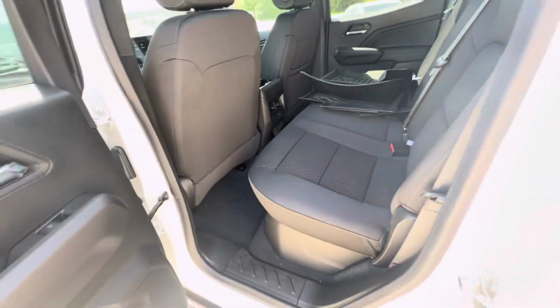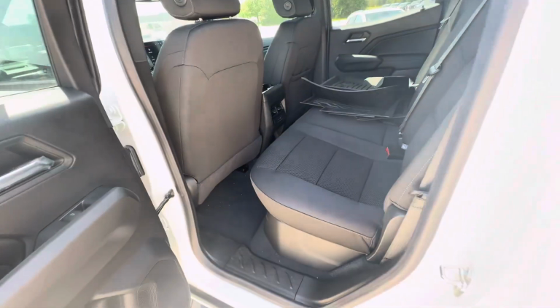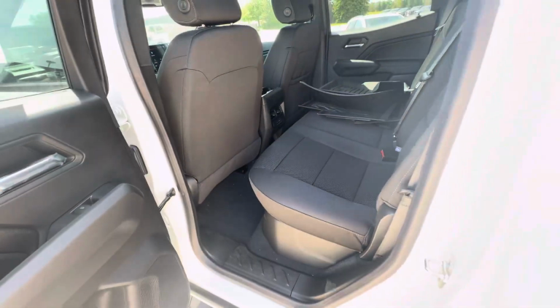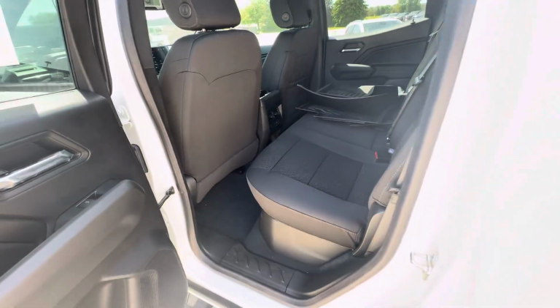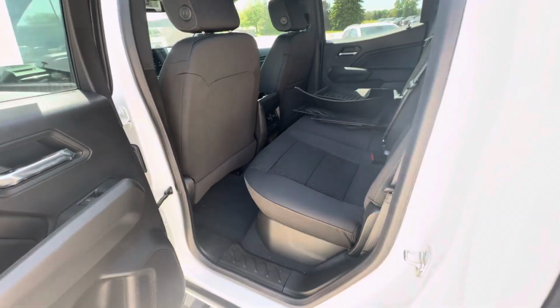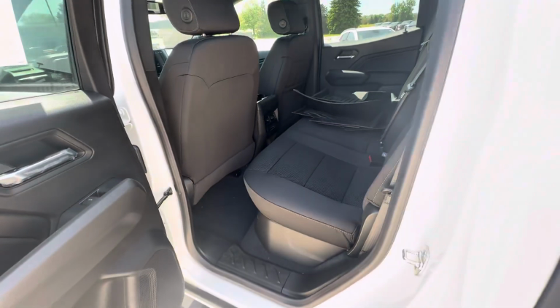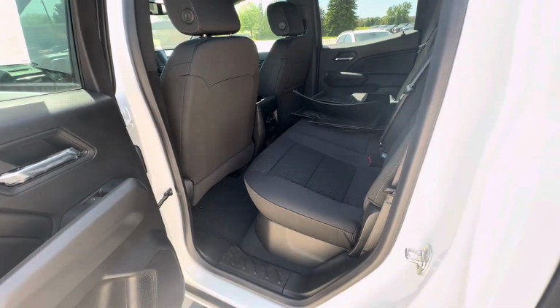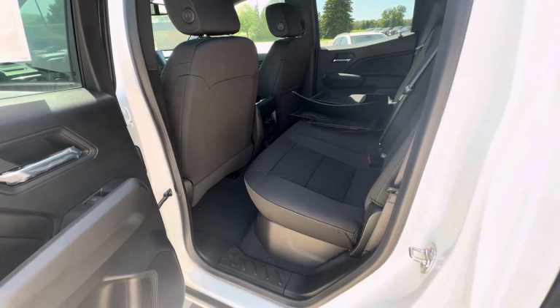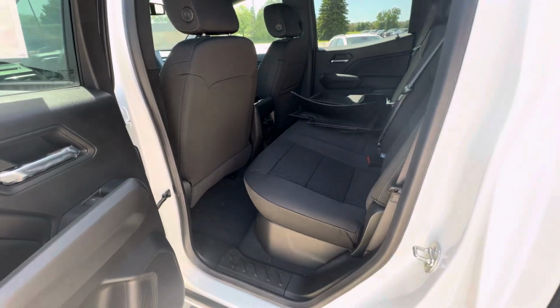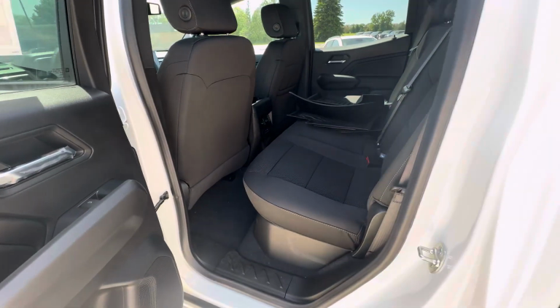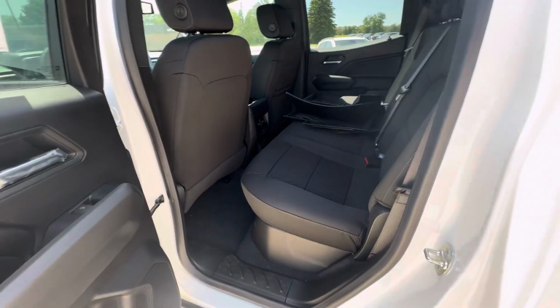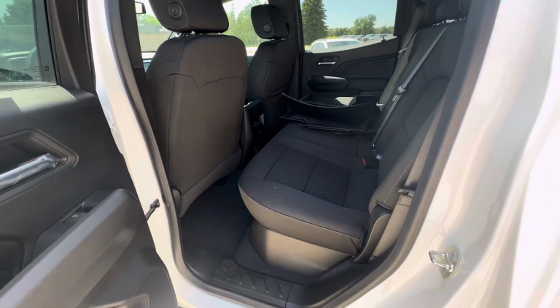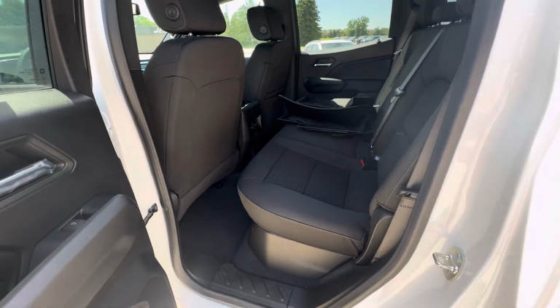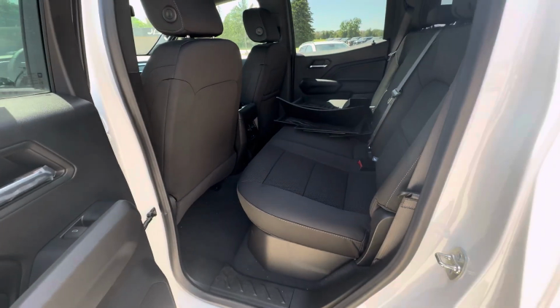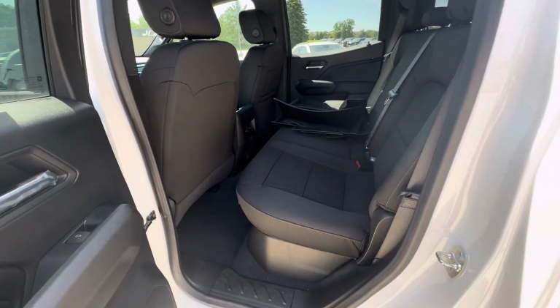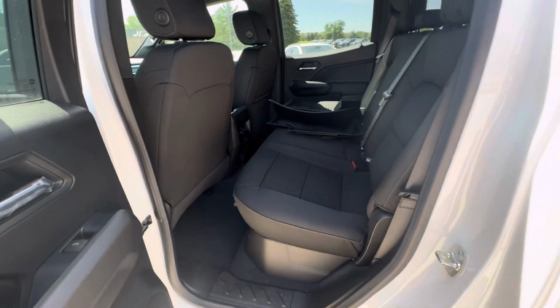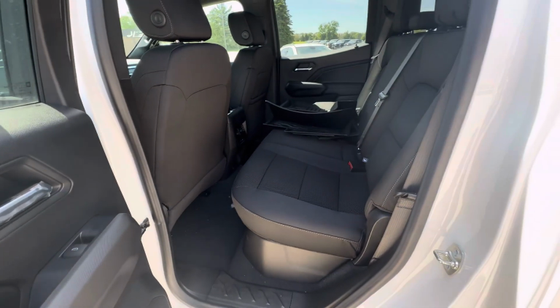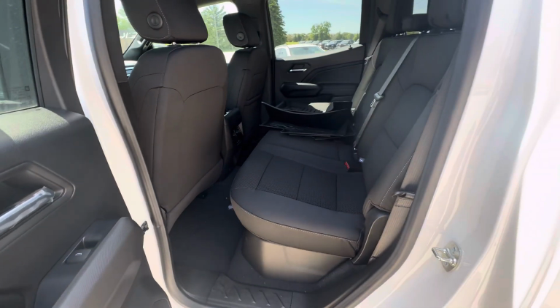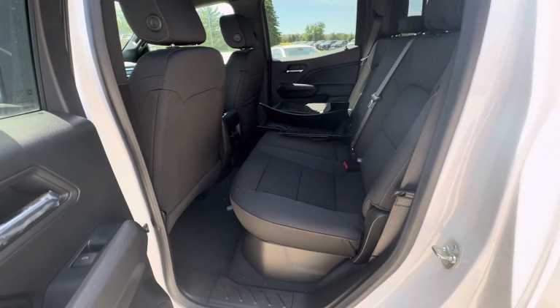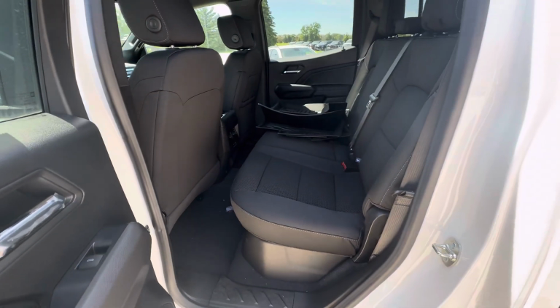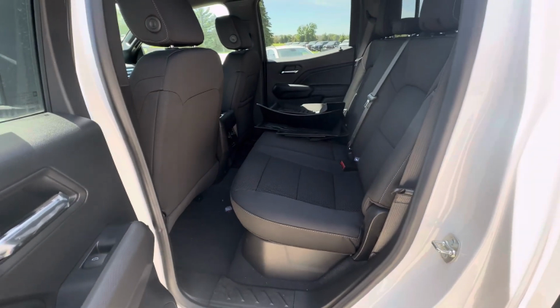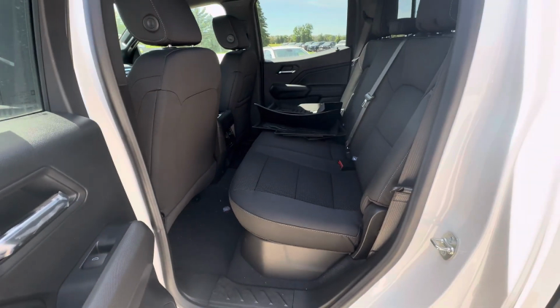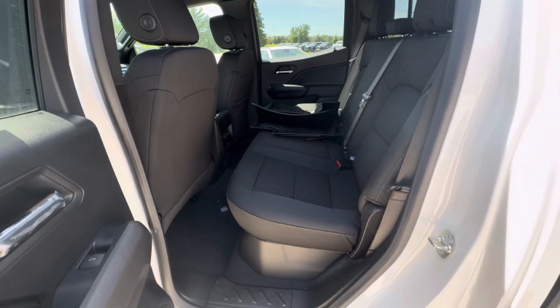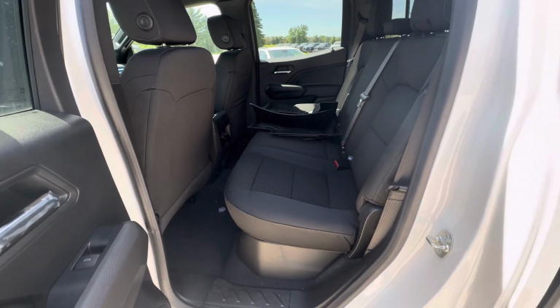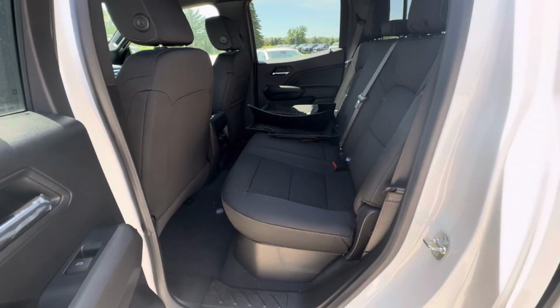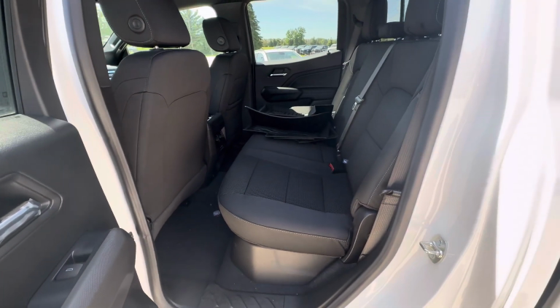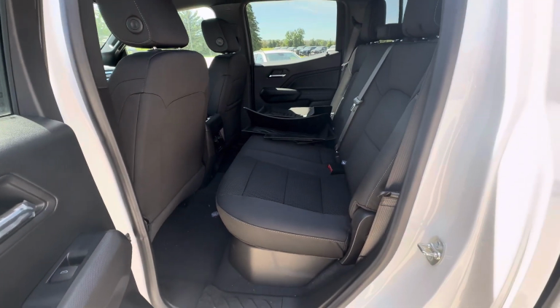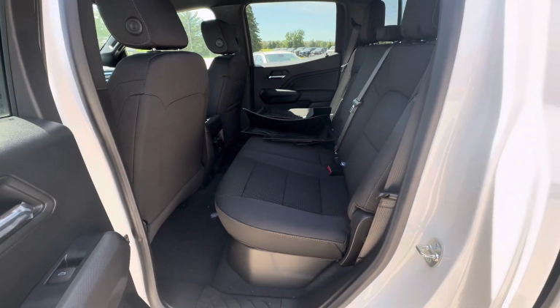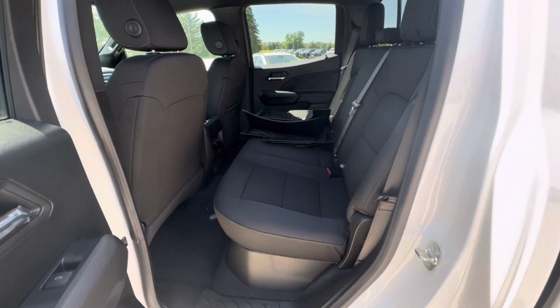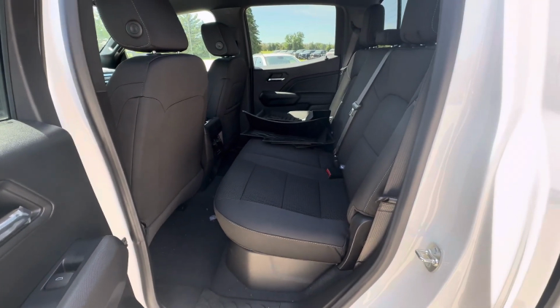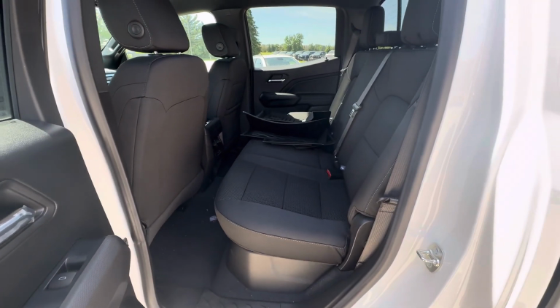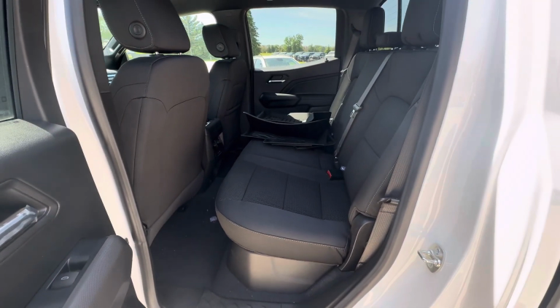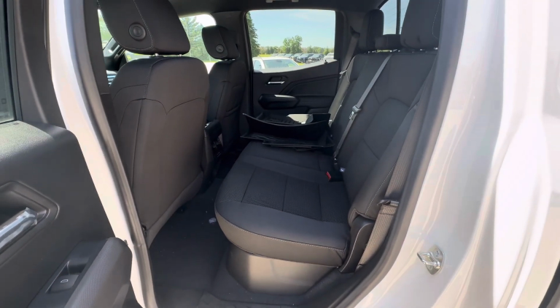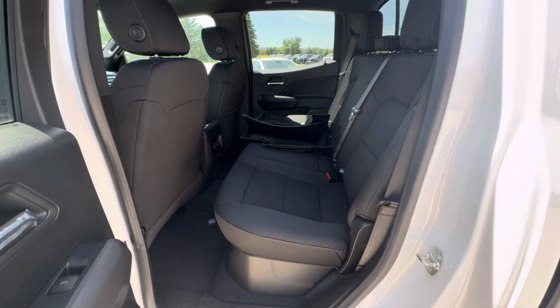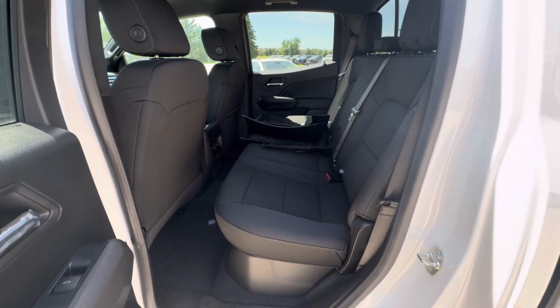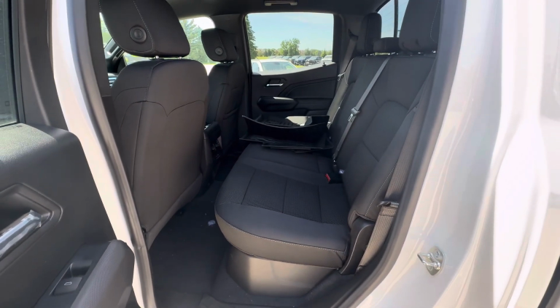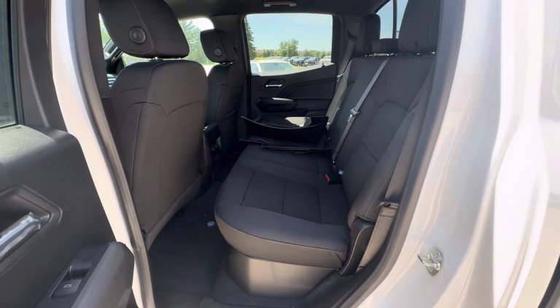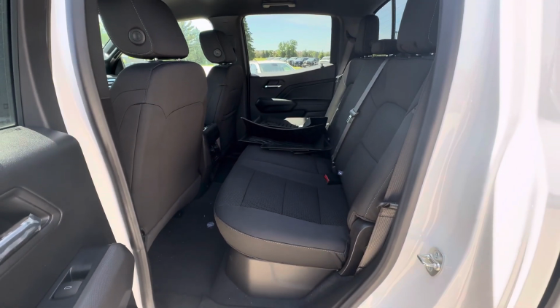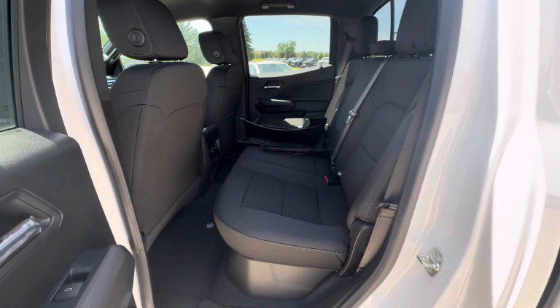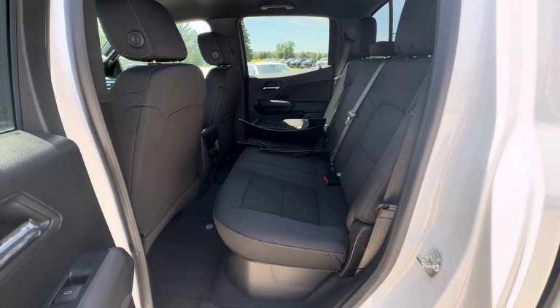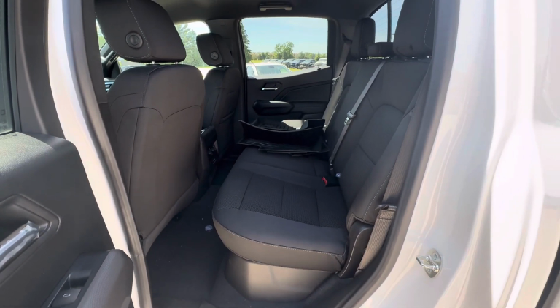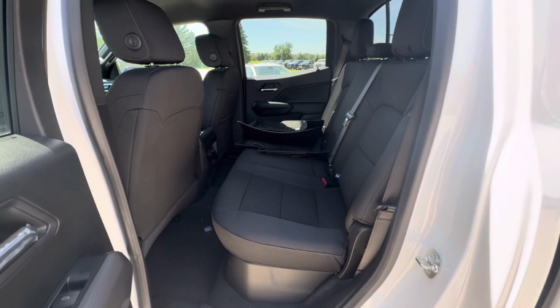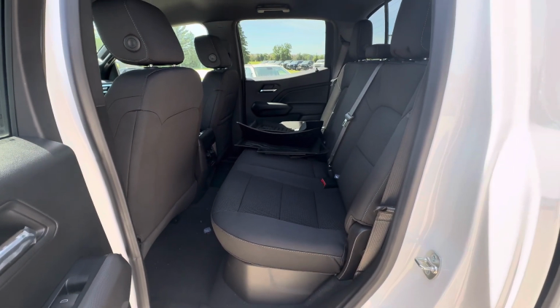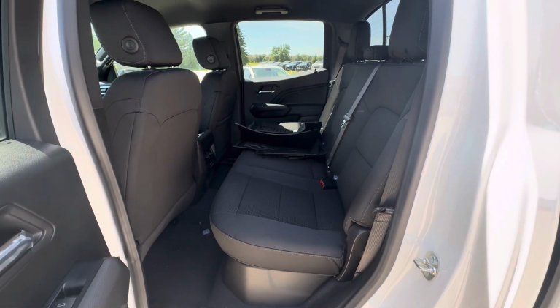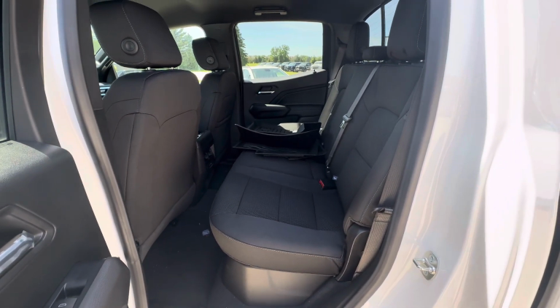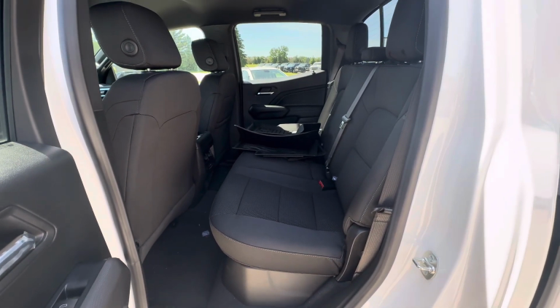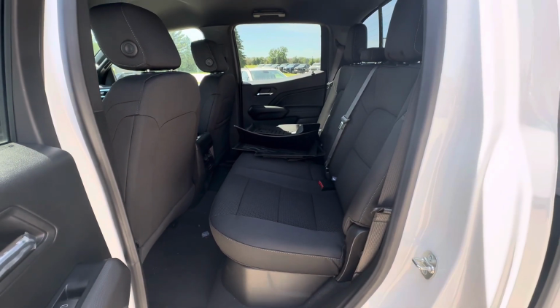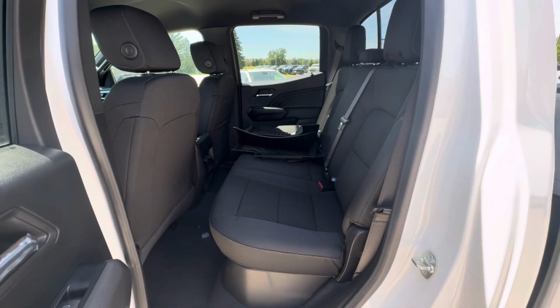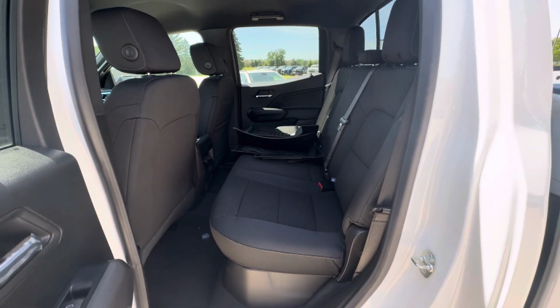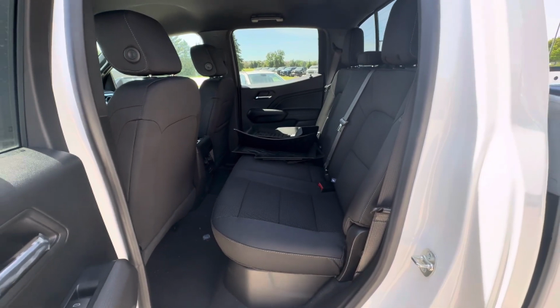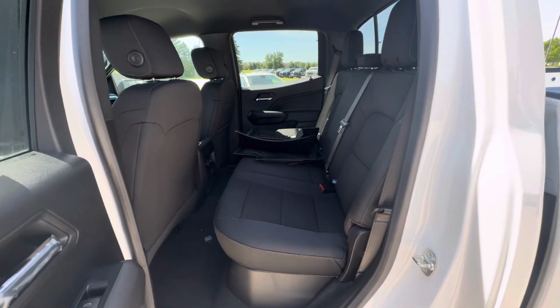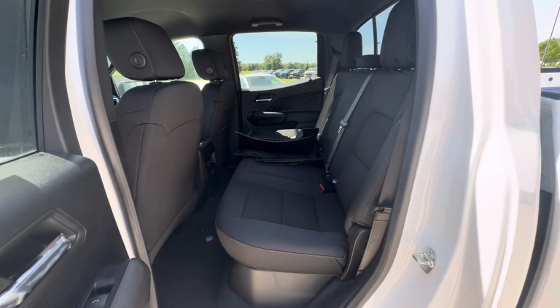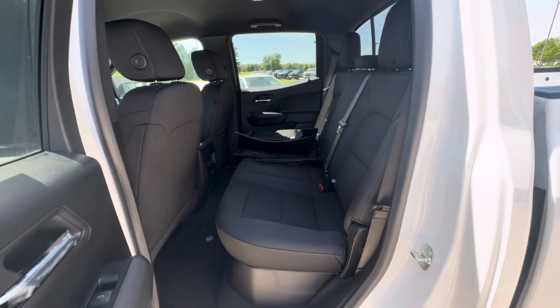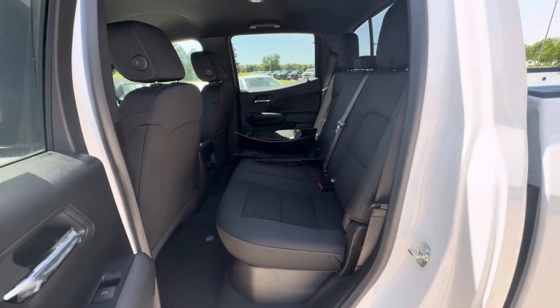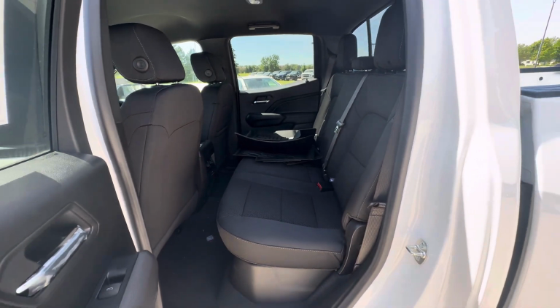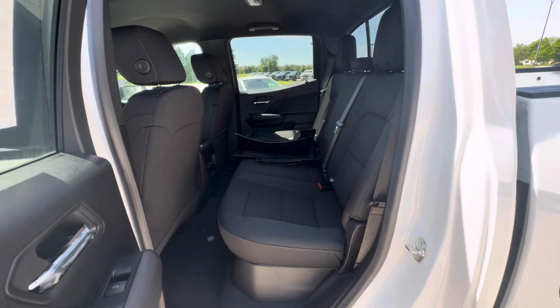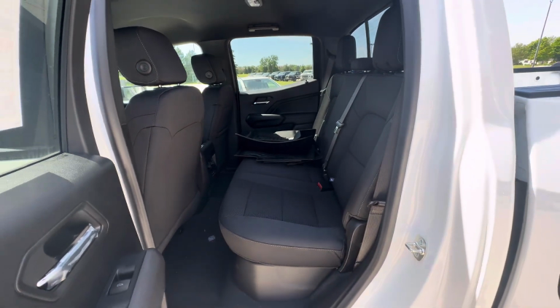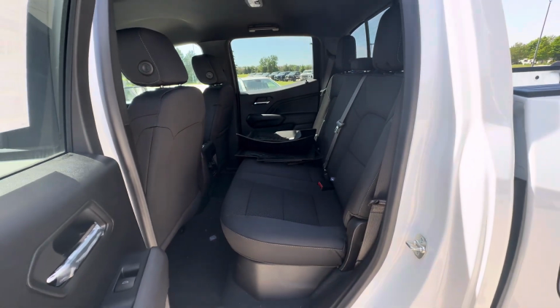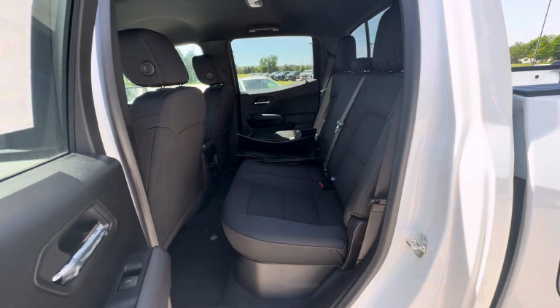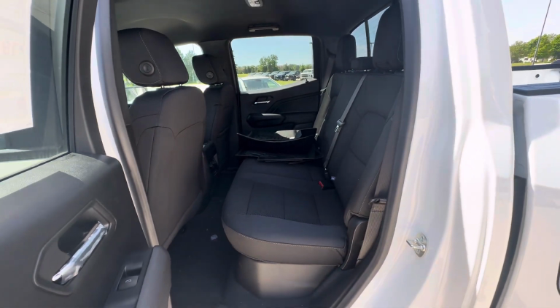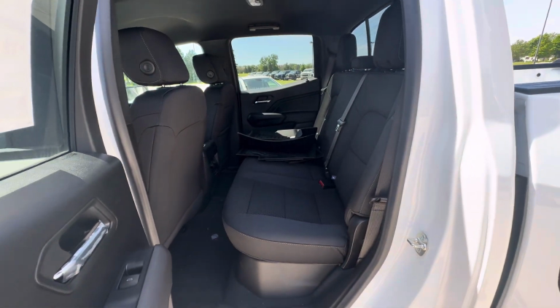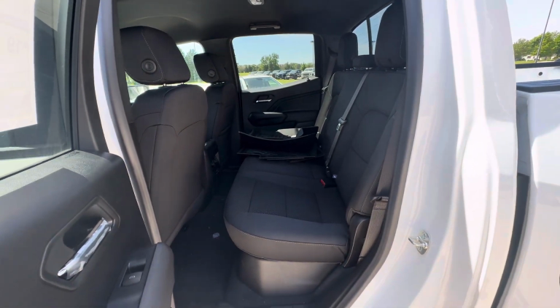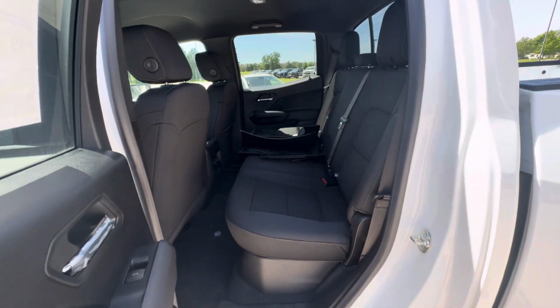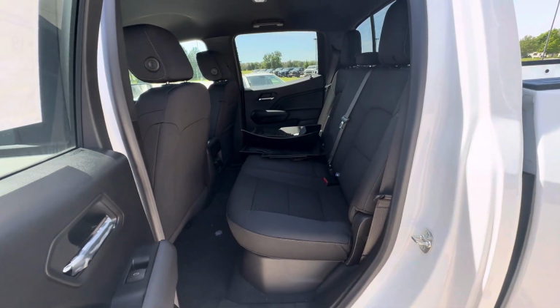That is all I have on this Canyon. If you have any questions, please give us a call or visit our website at gomiremotors.com. Thanks for watching.